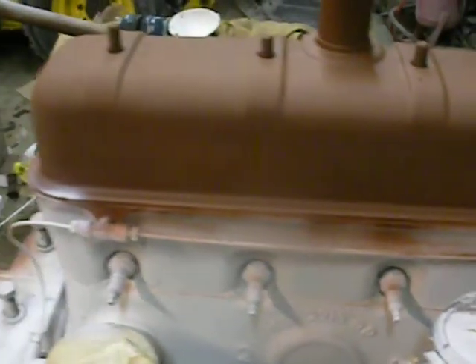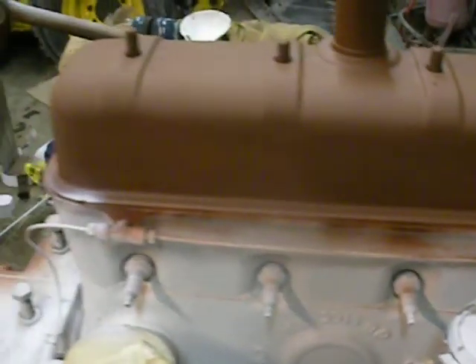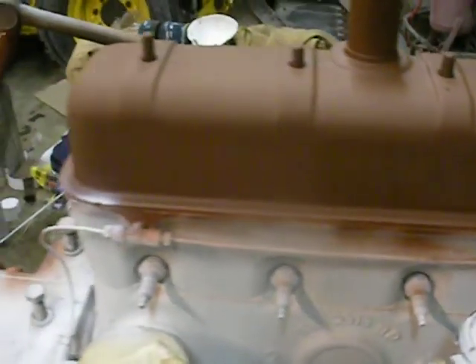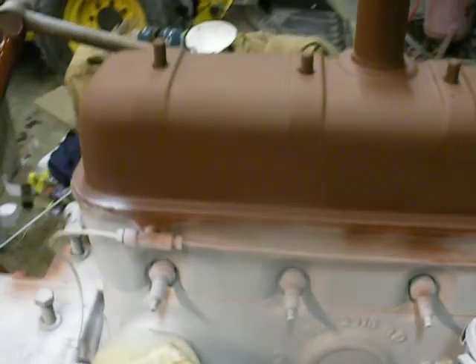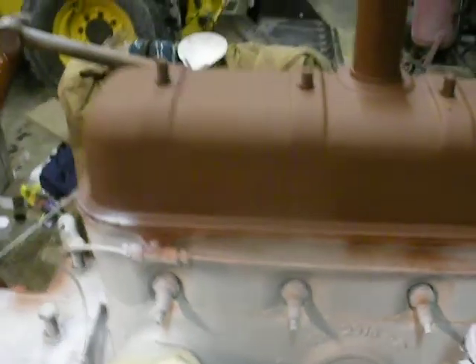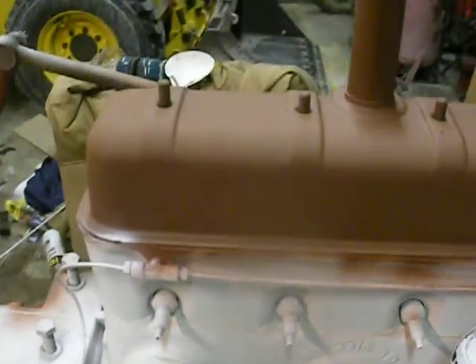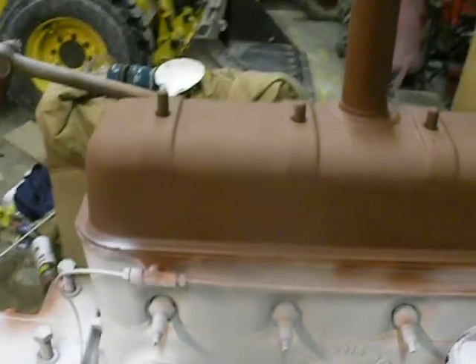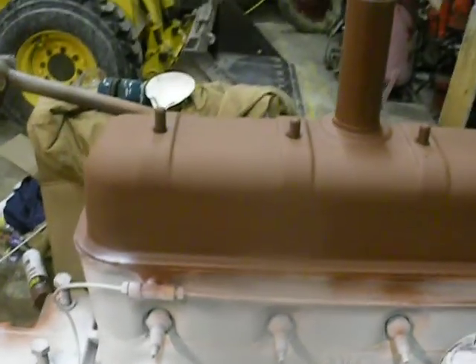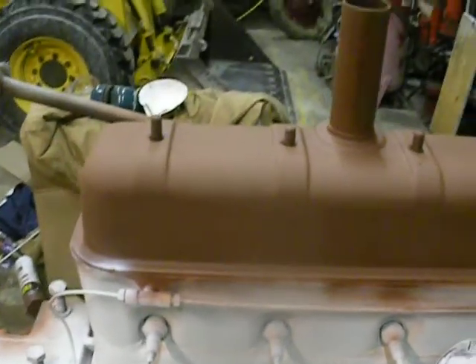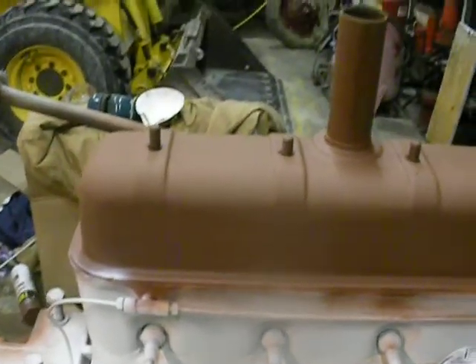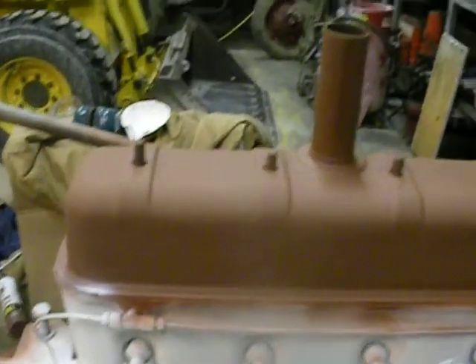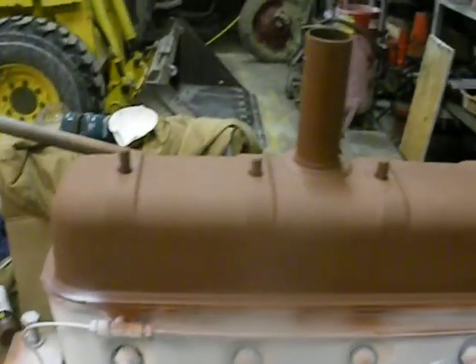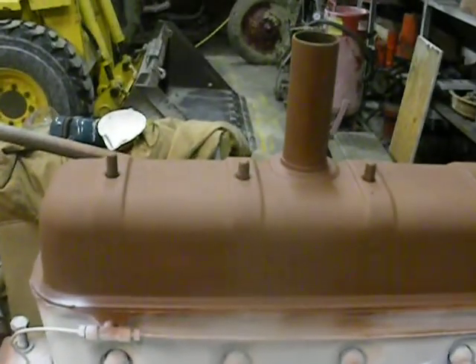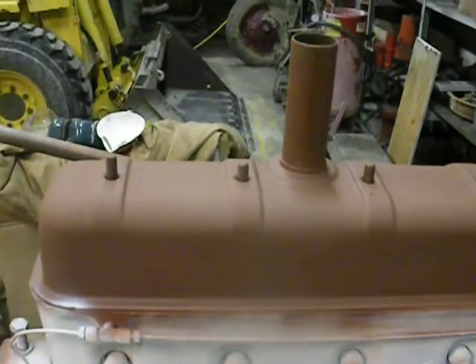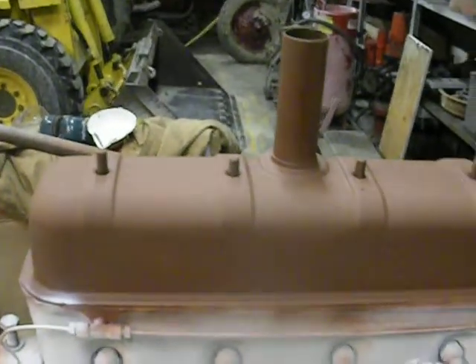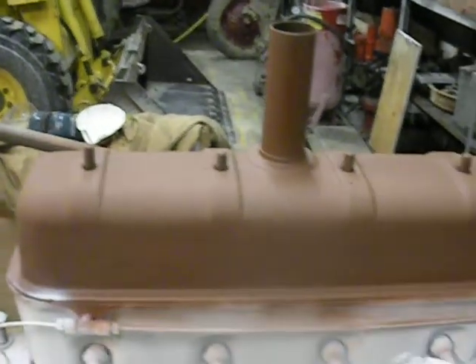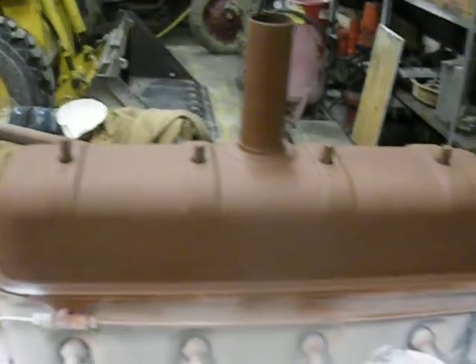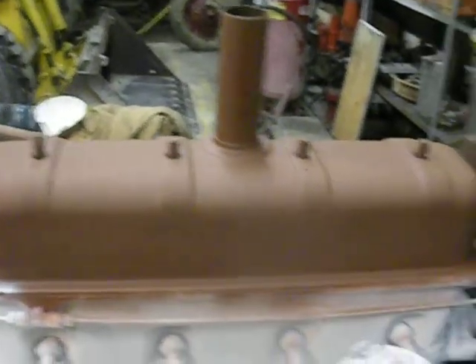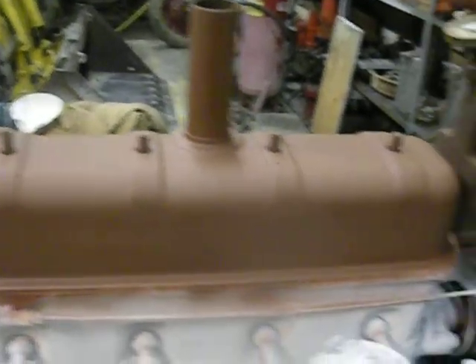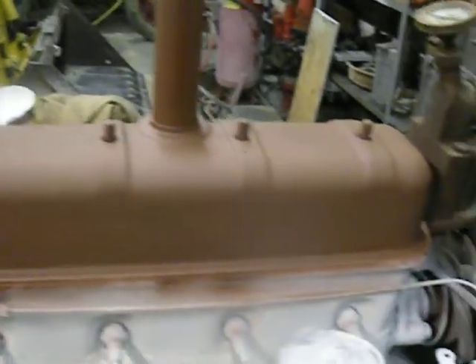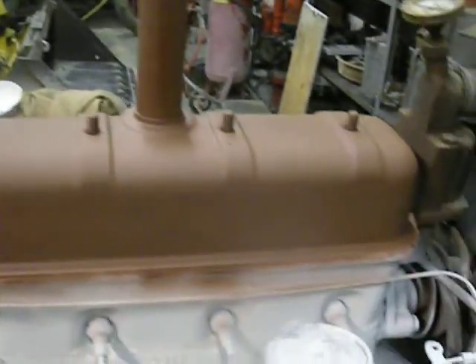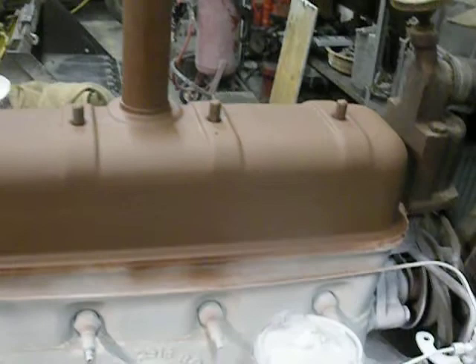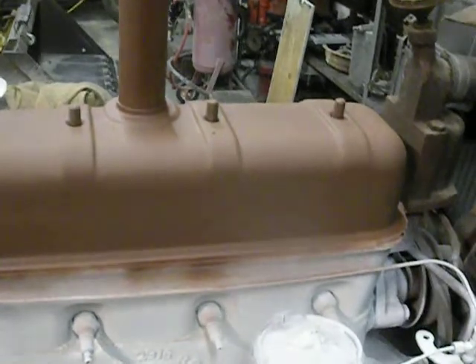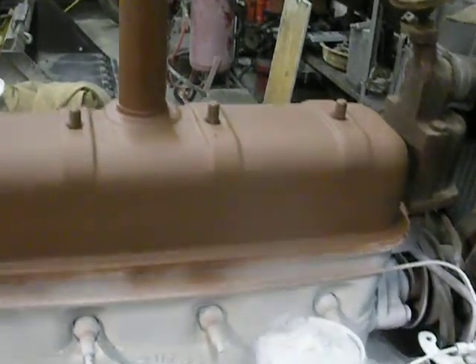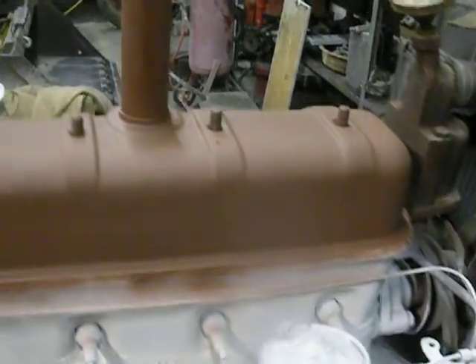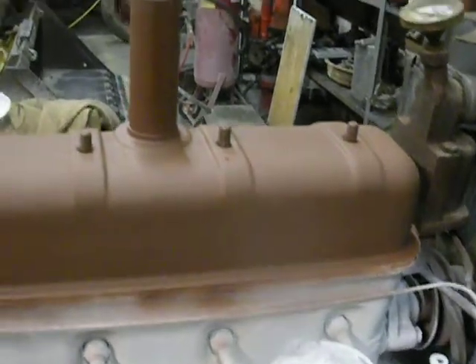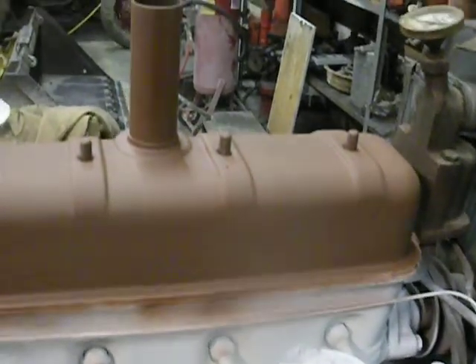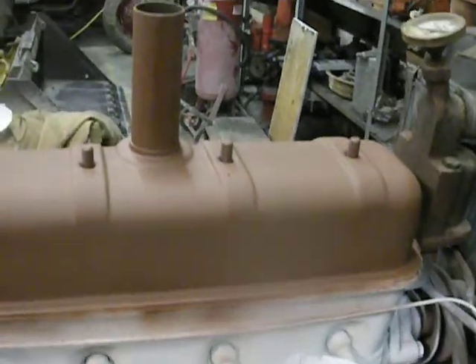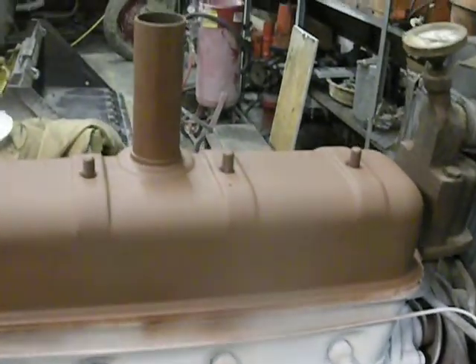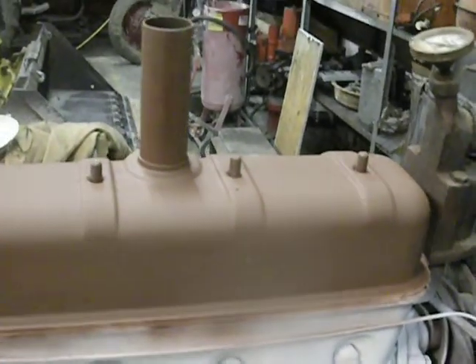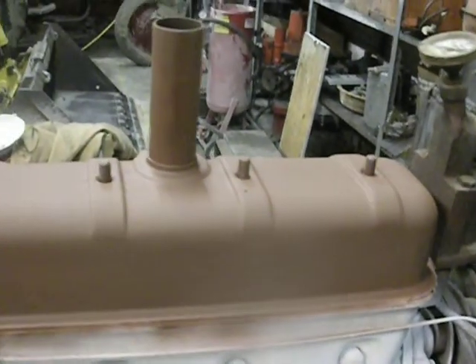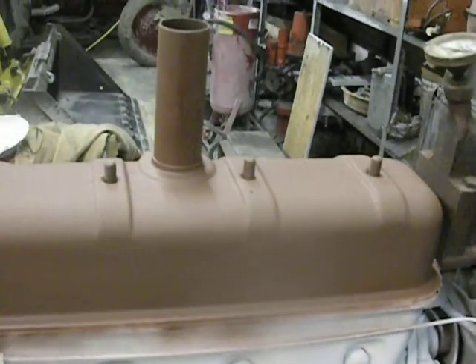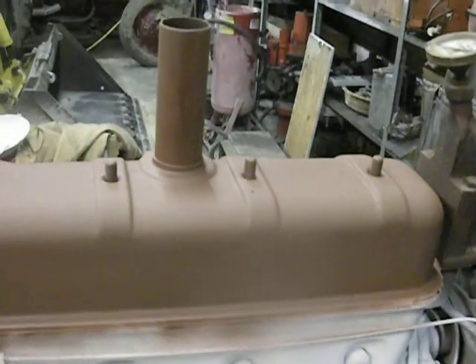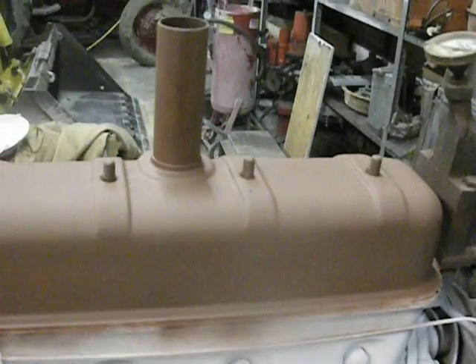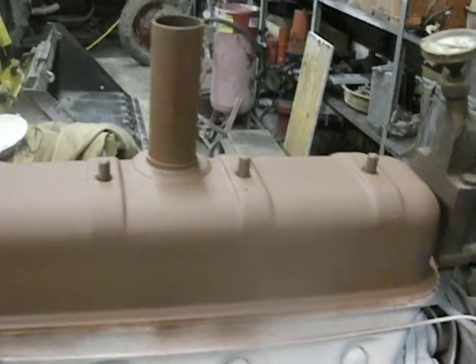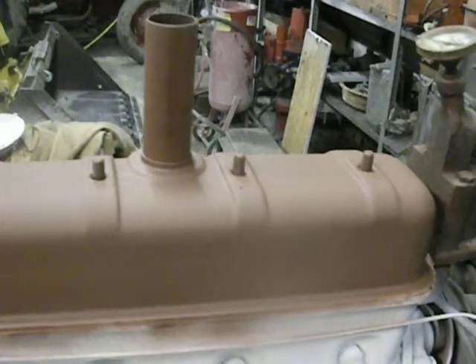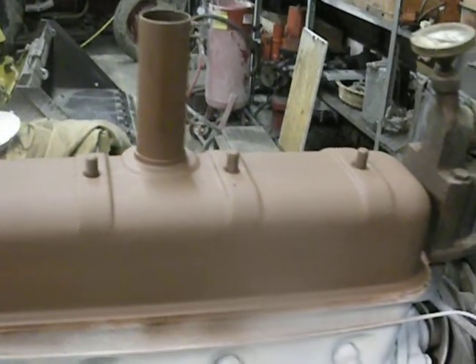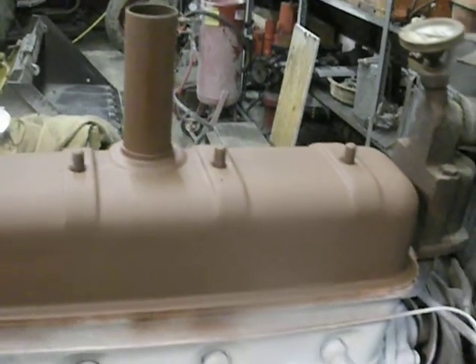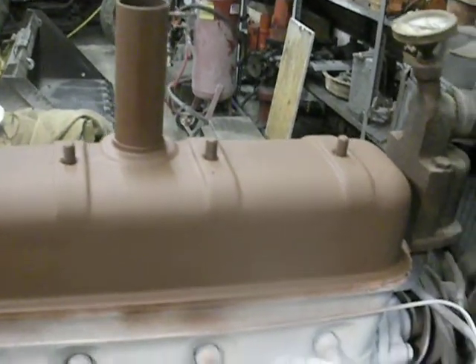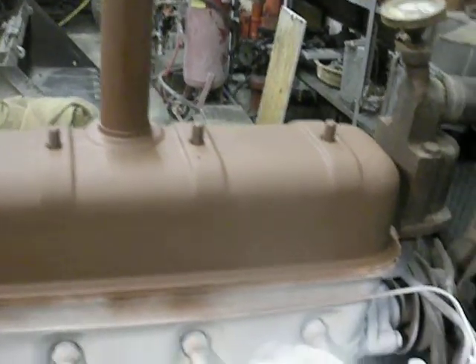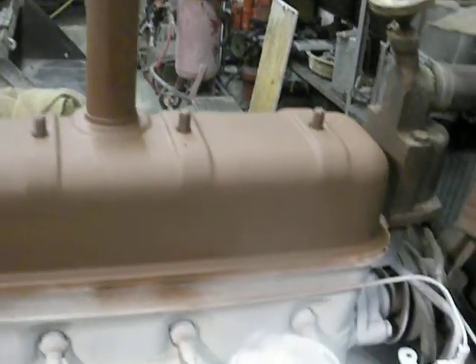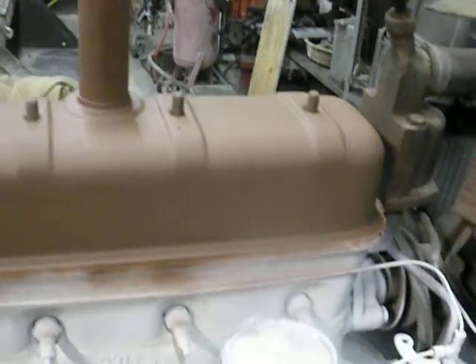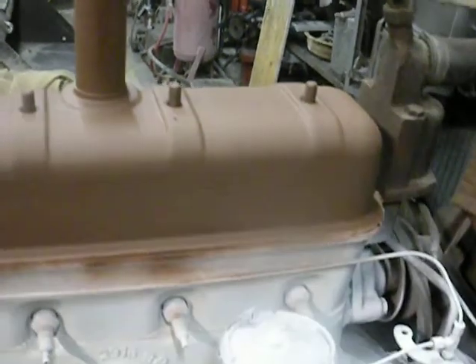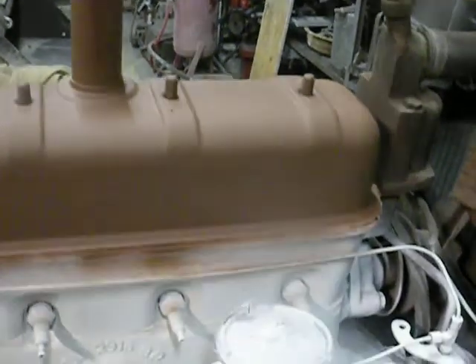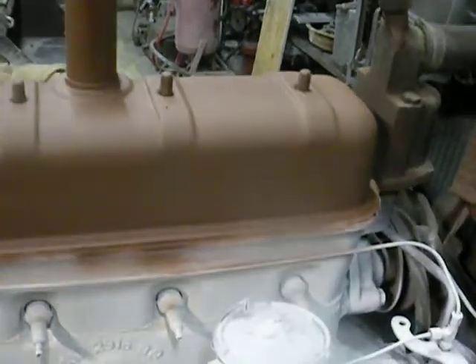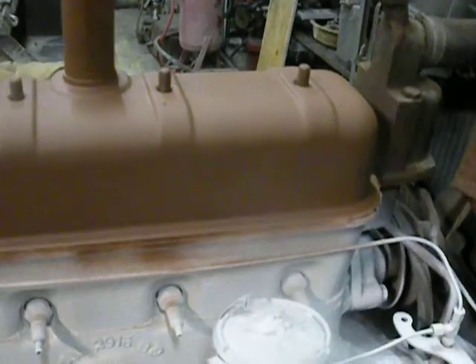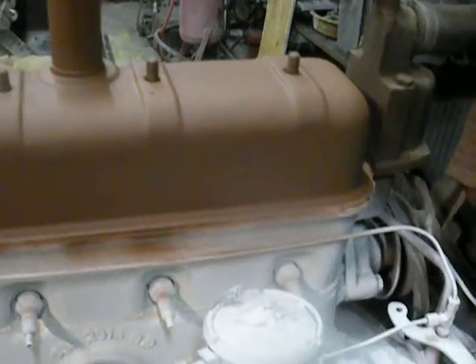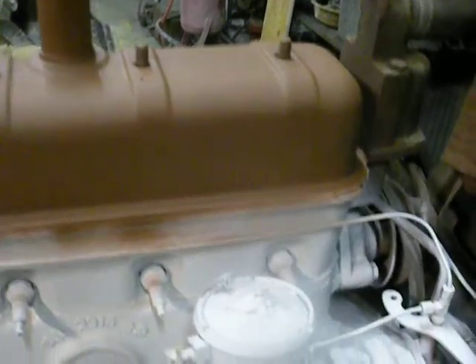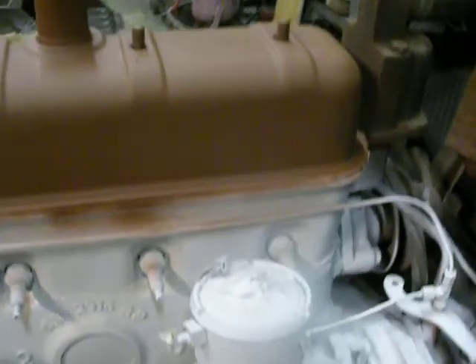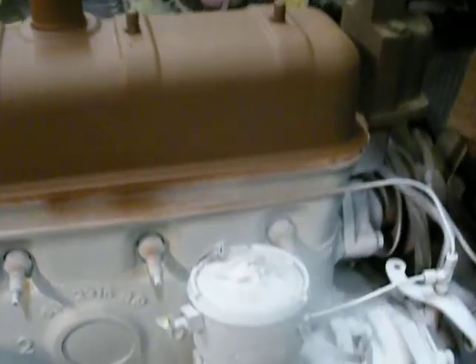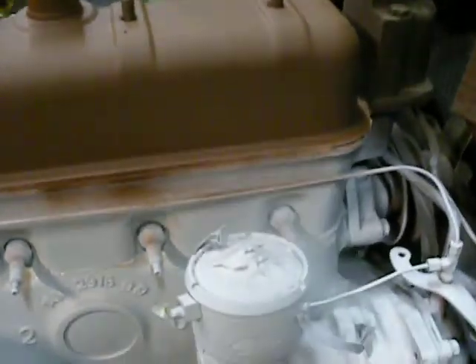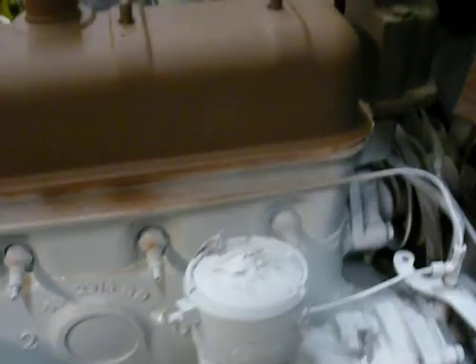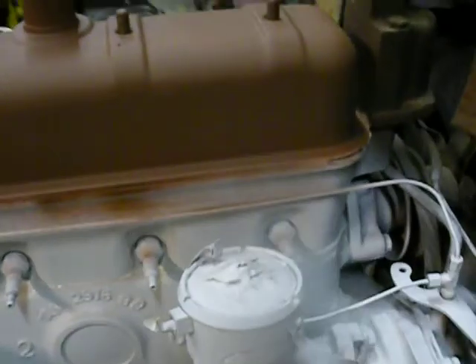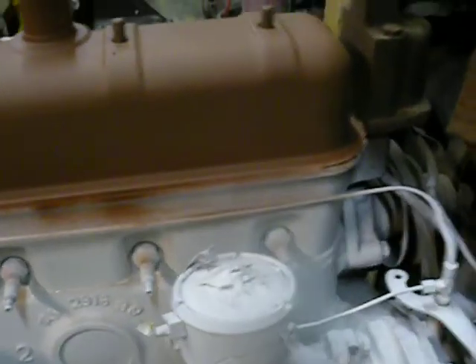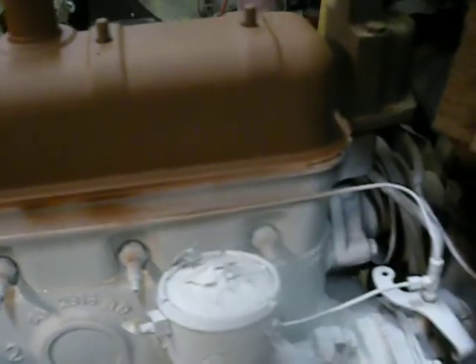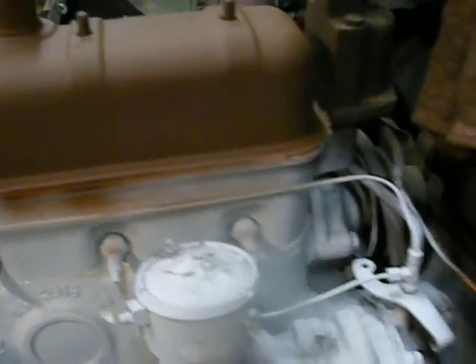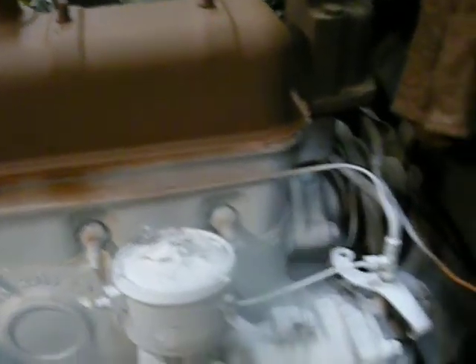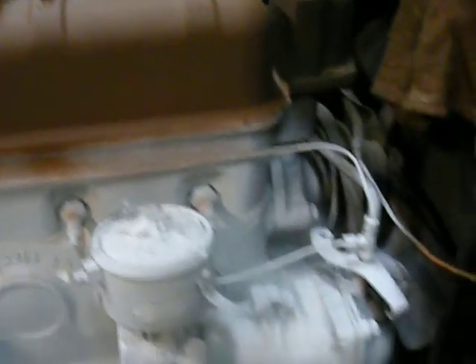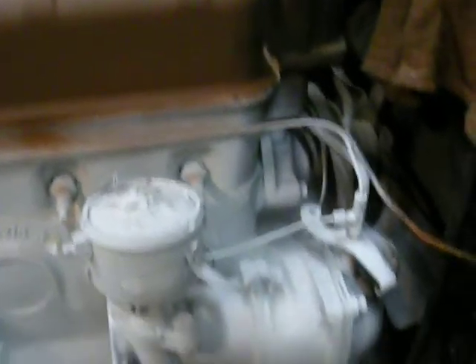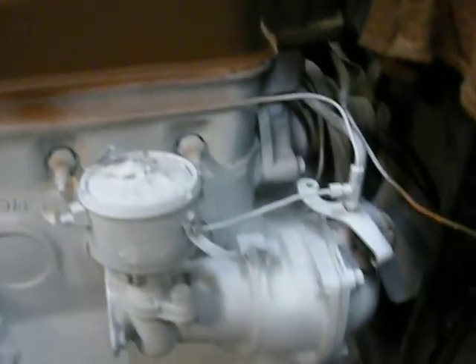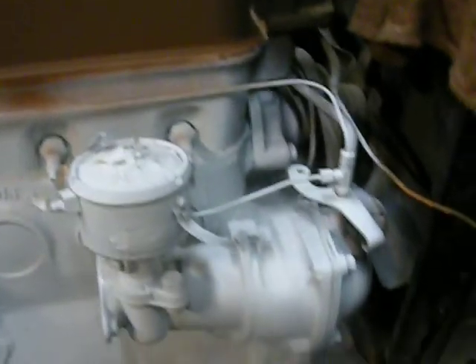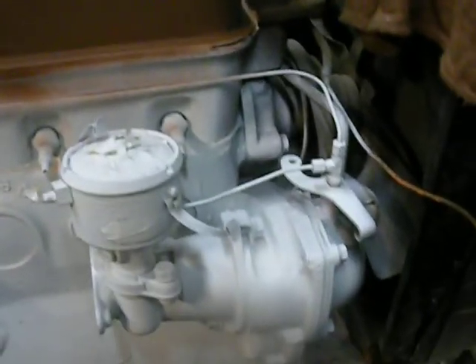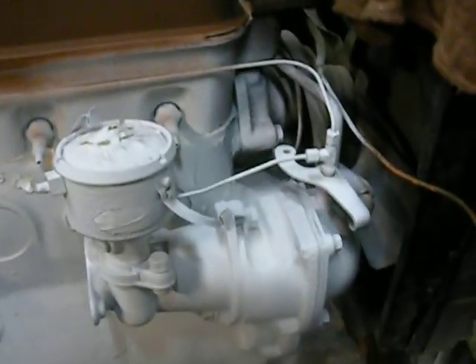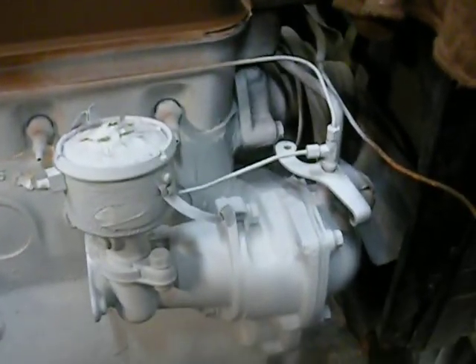Took the valve cover off, cleaned it out — it was a mess on the inside because Quaker State Oil was used in it.